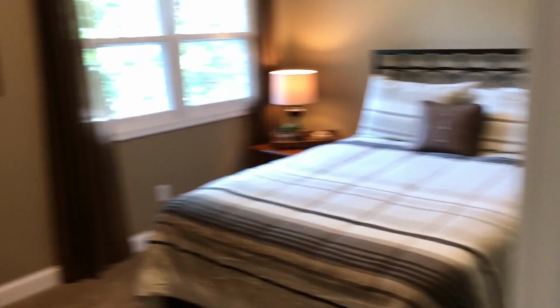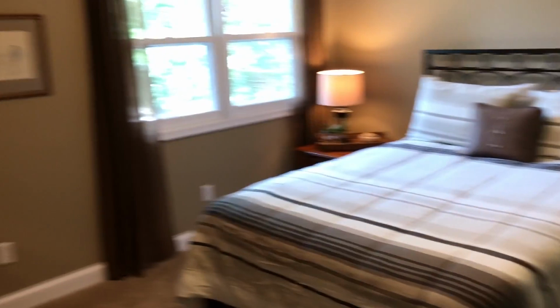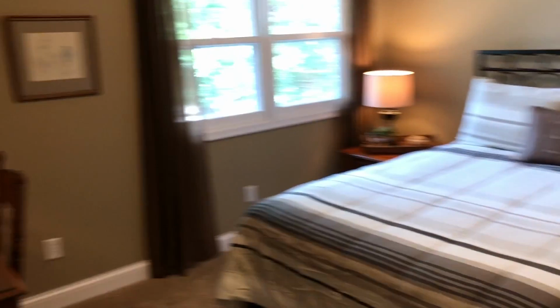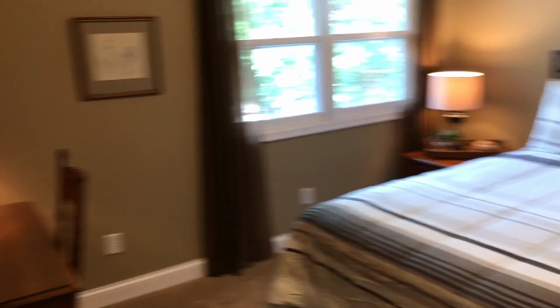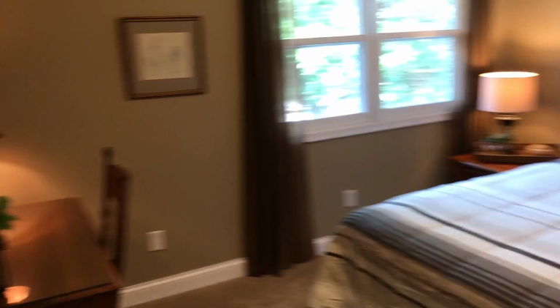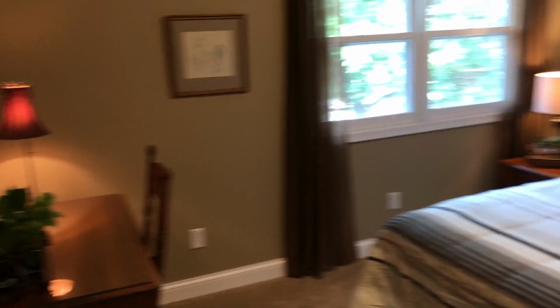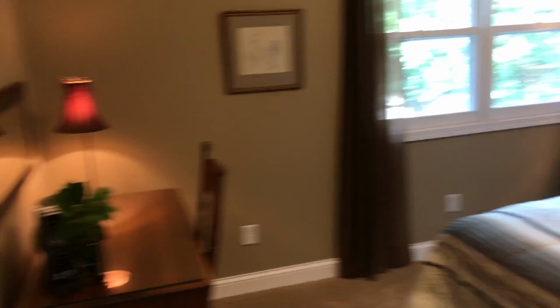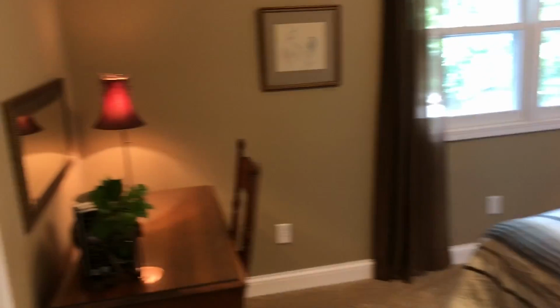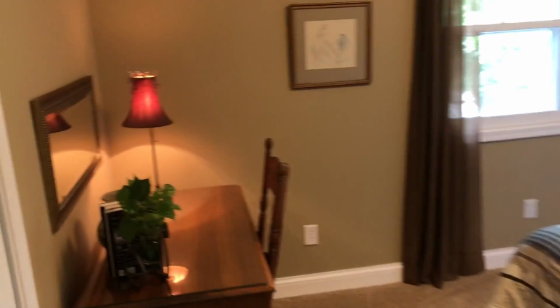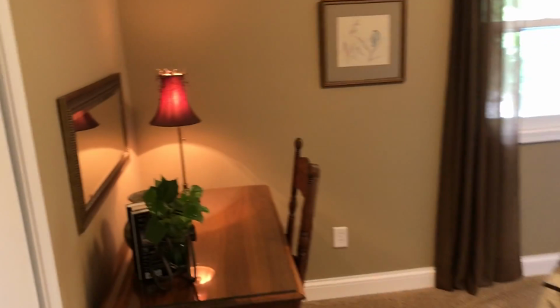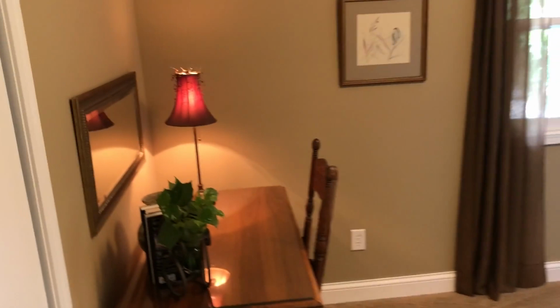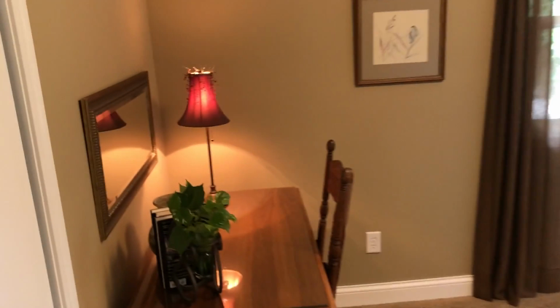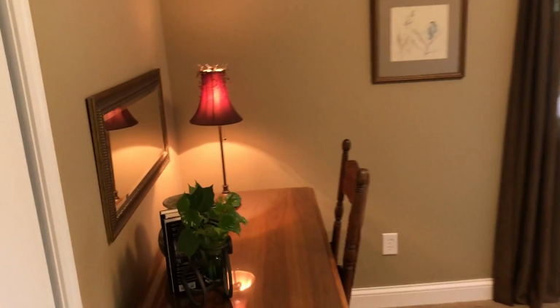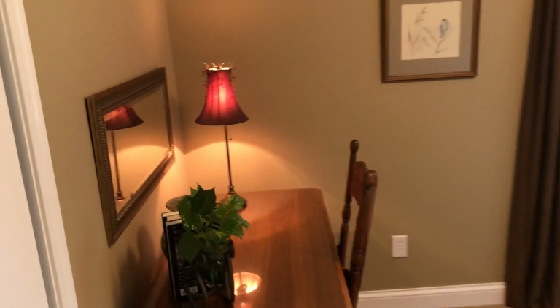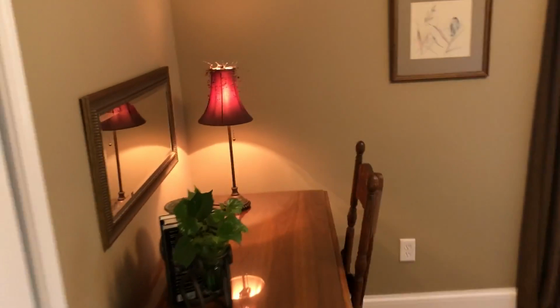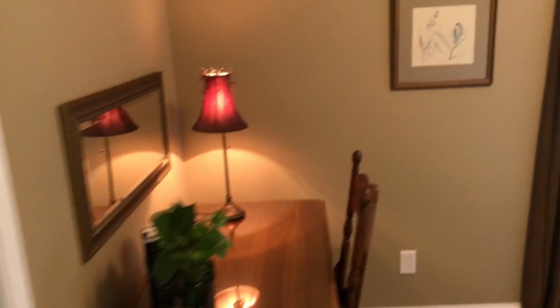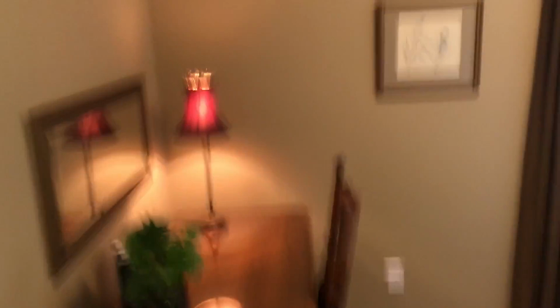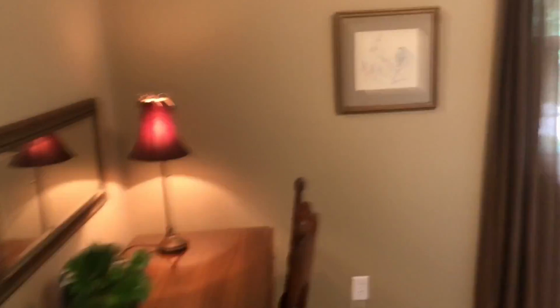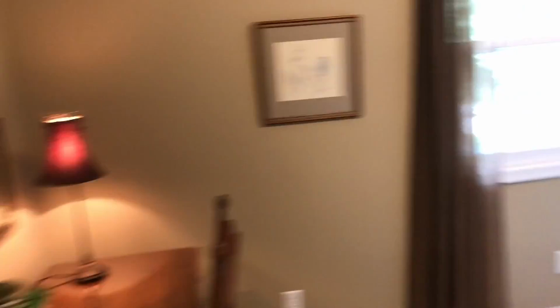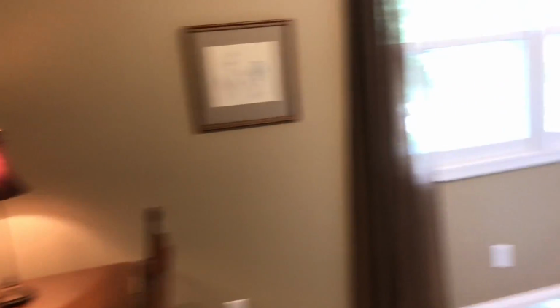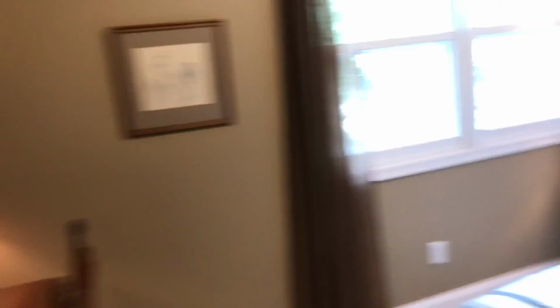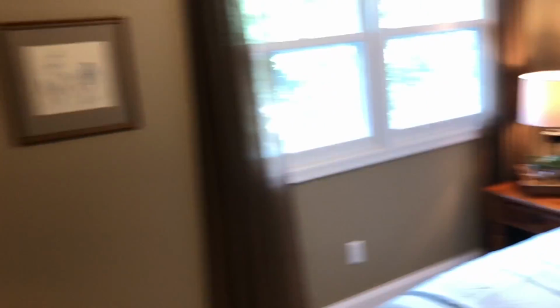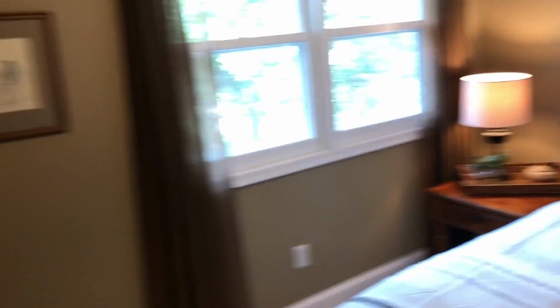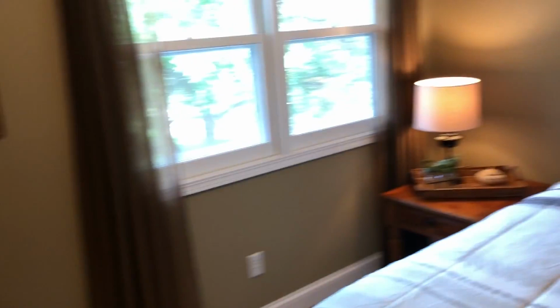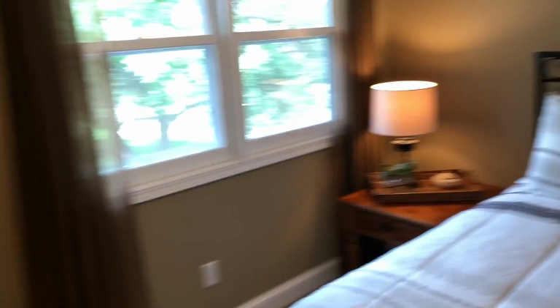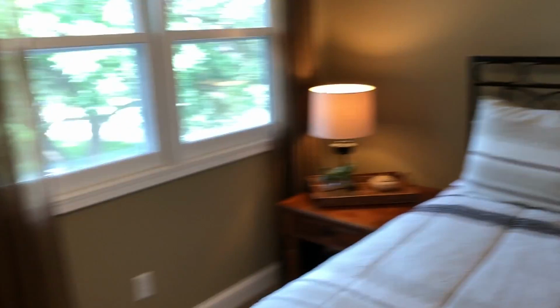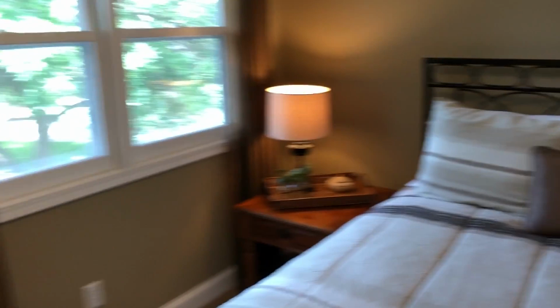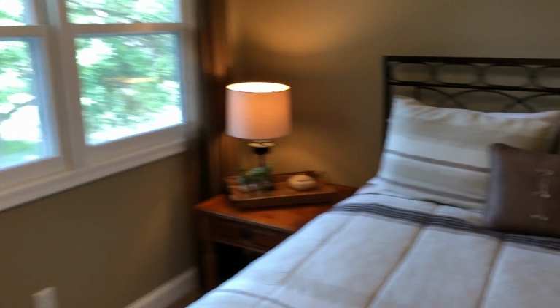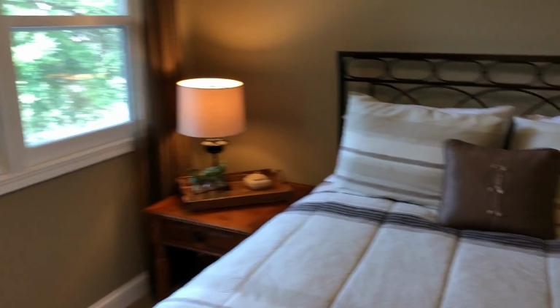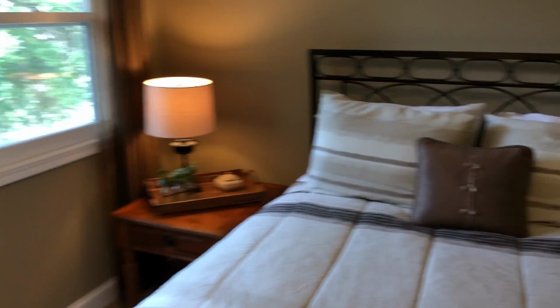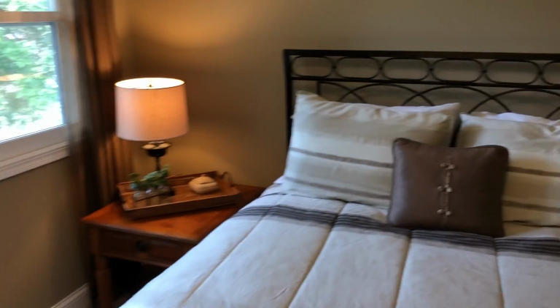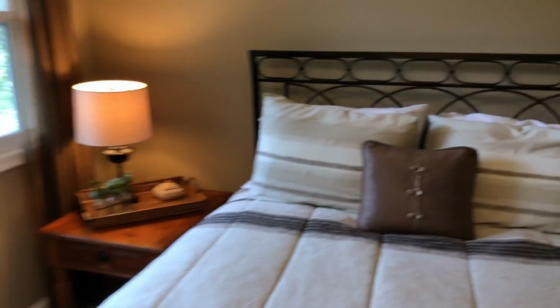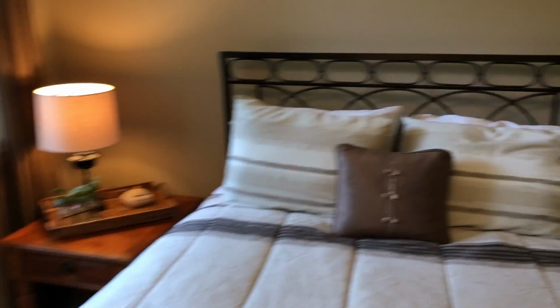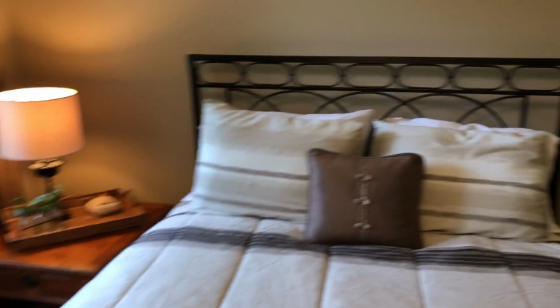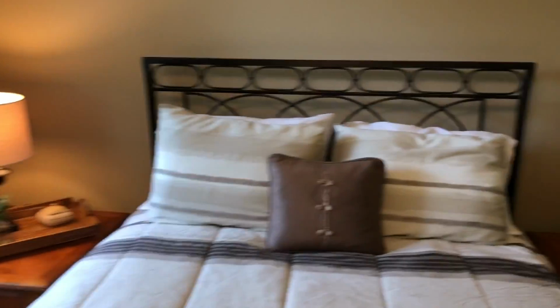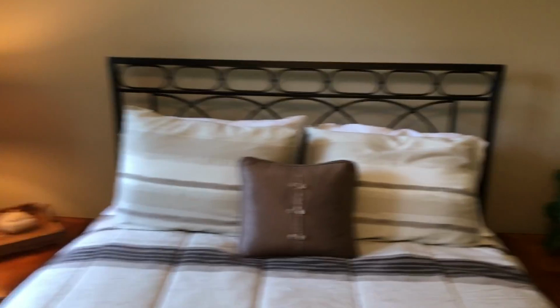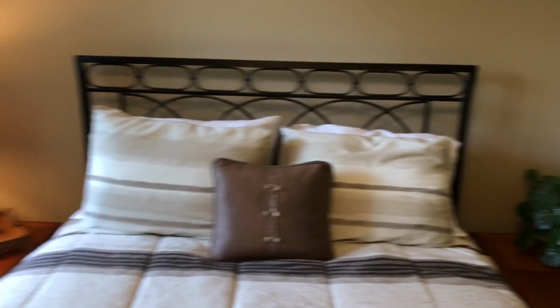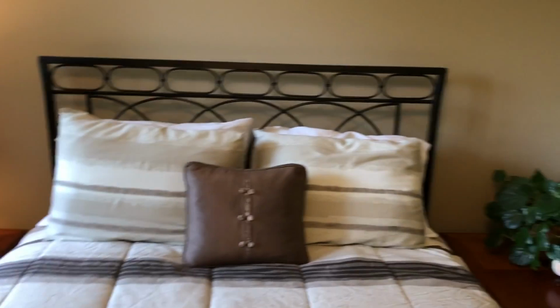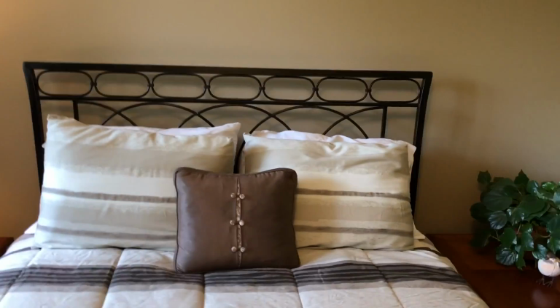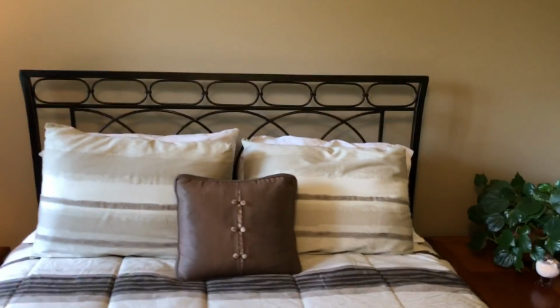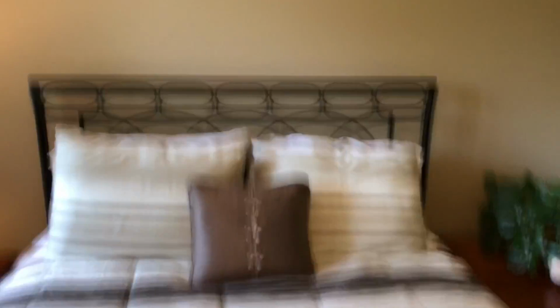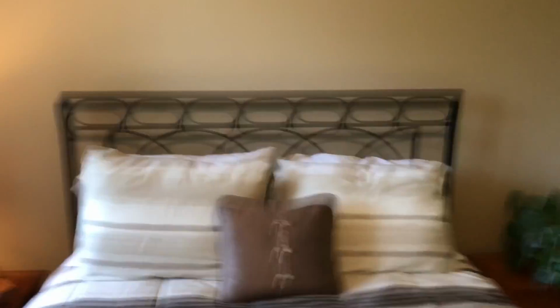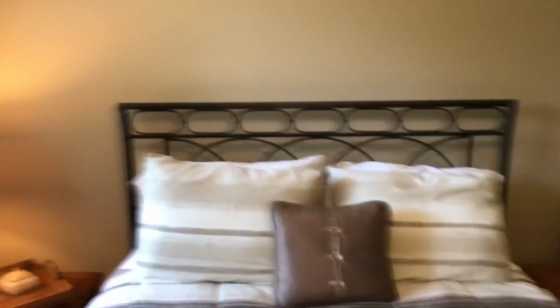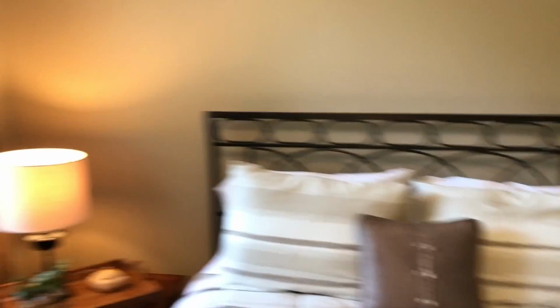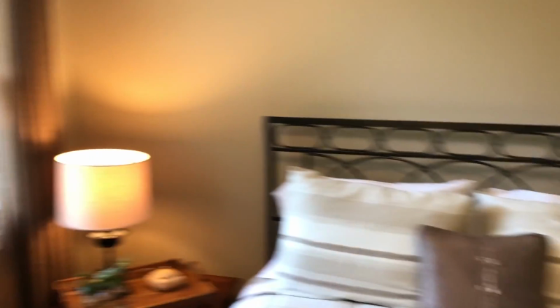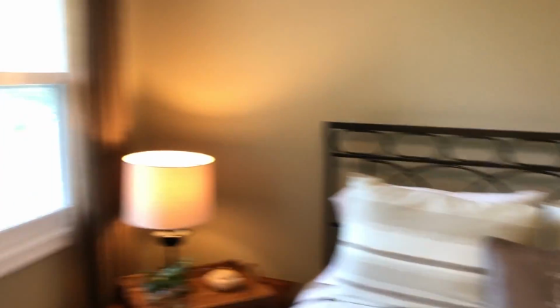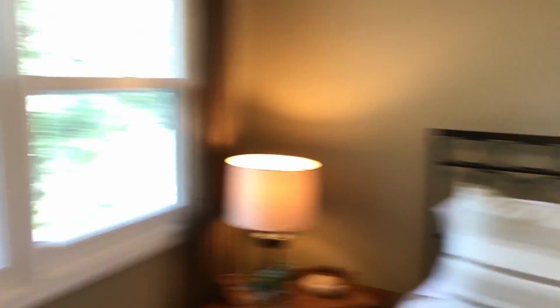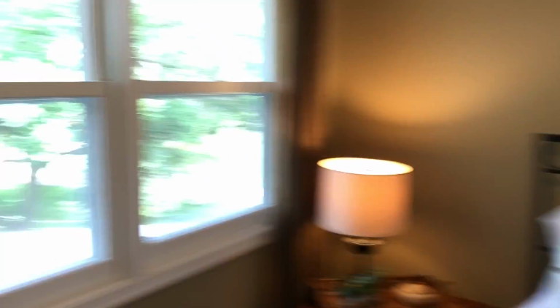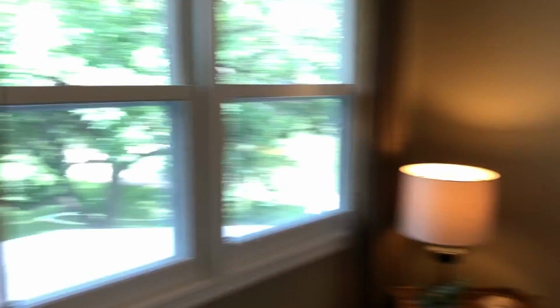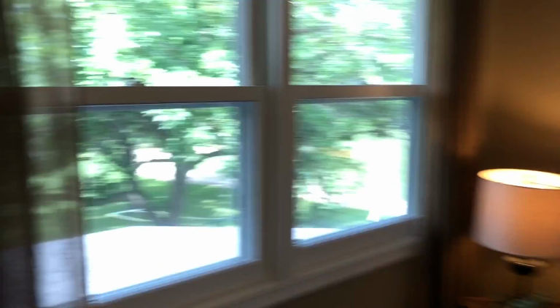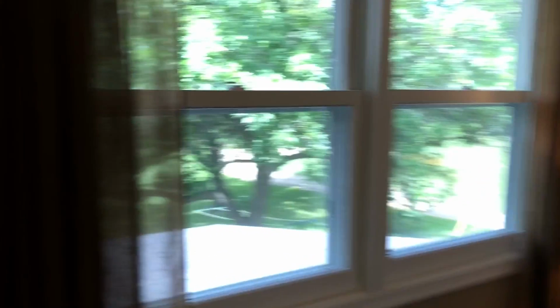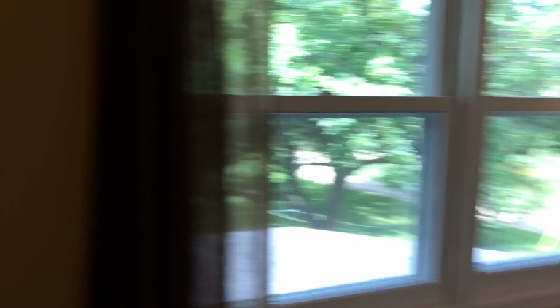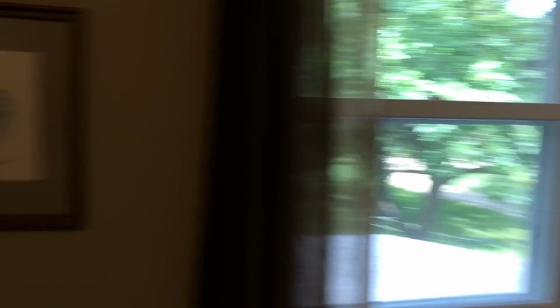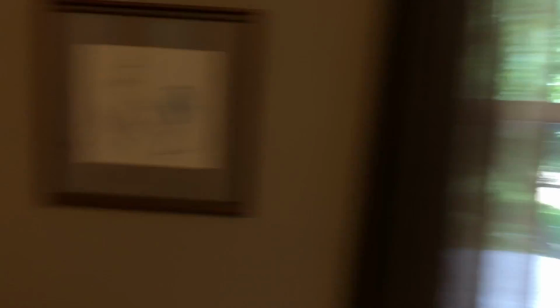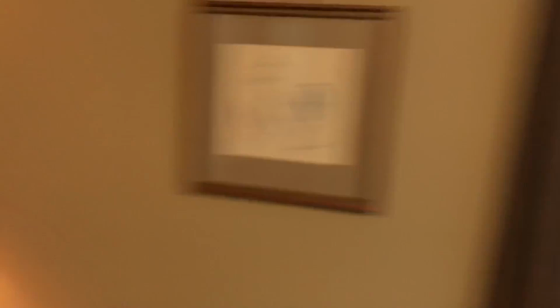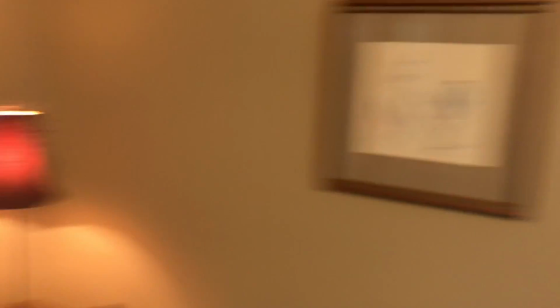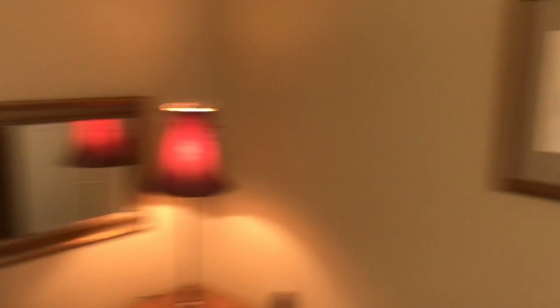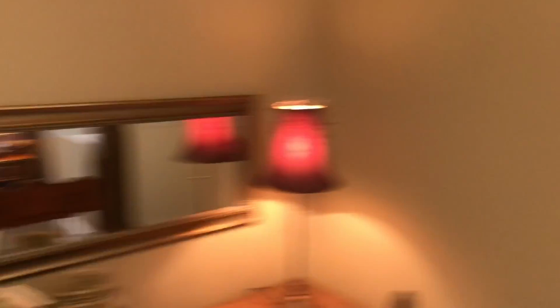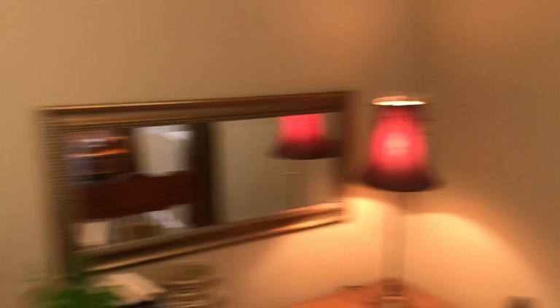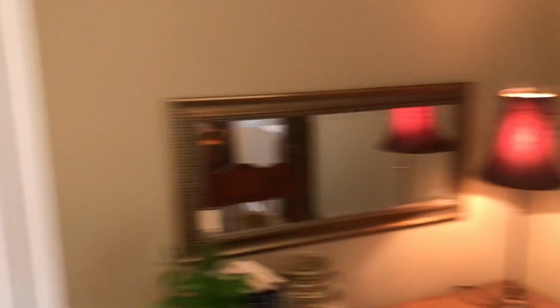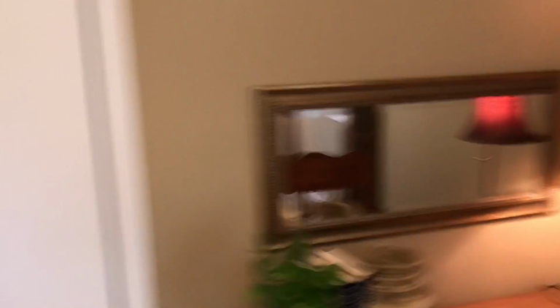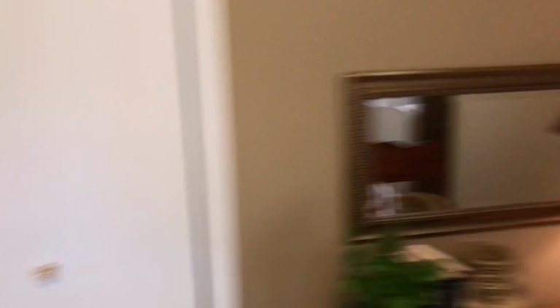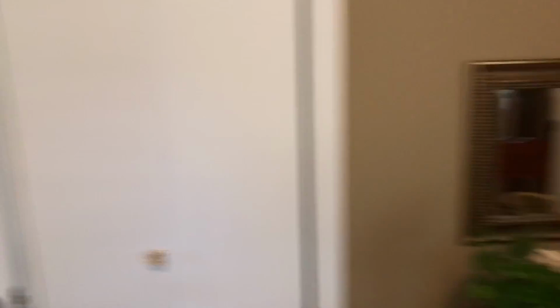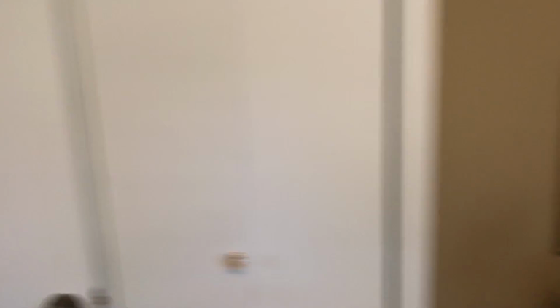Second bedroom — same thing. Looks just fine, just like the stuff you've seen.